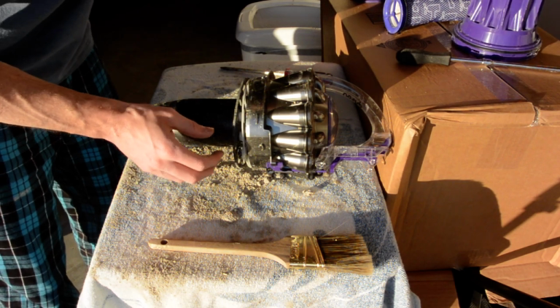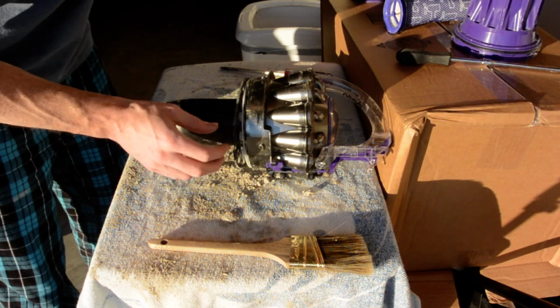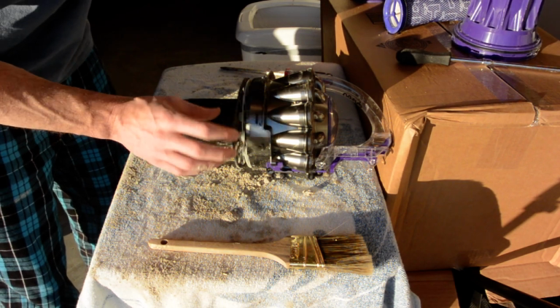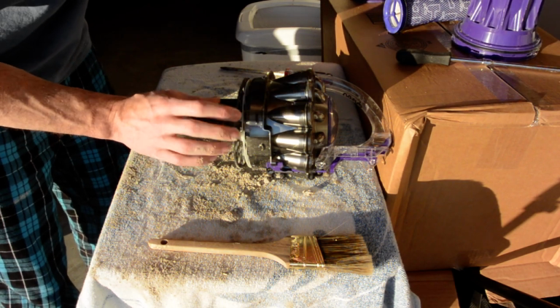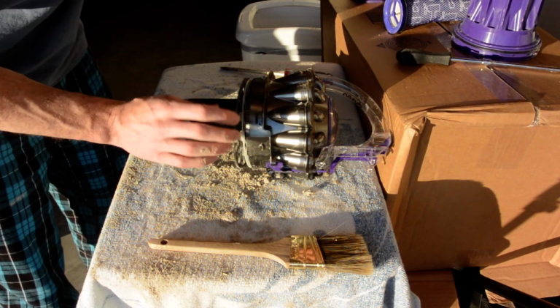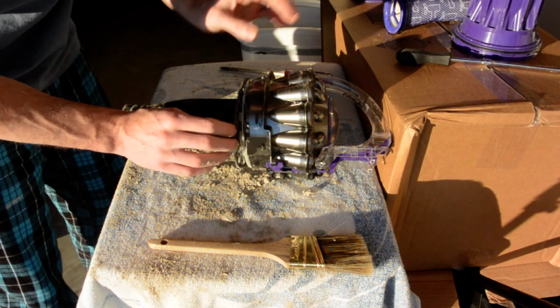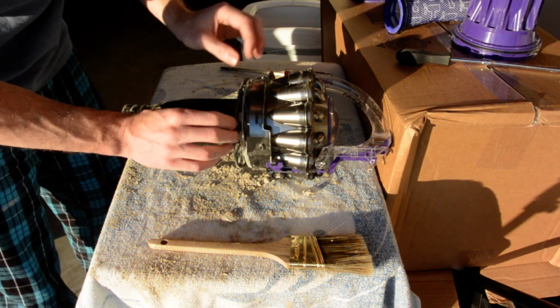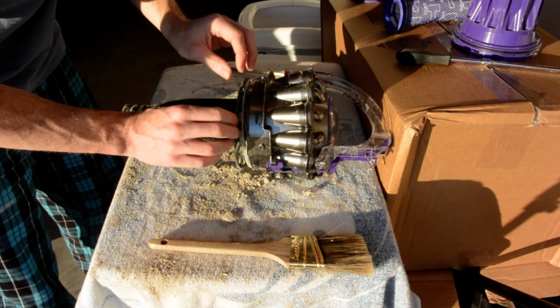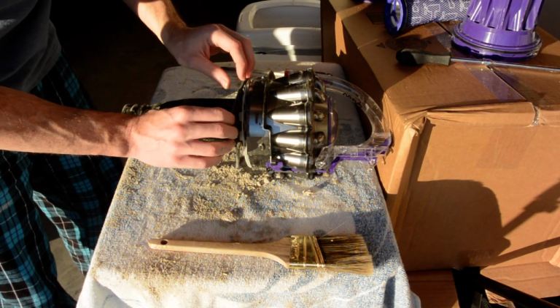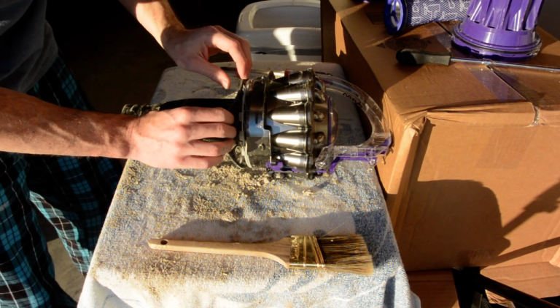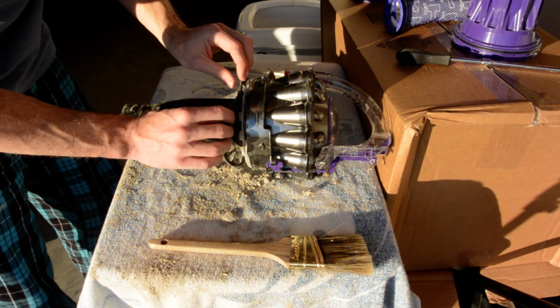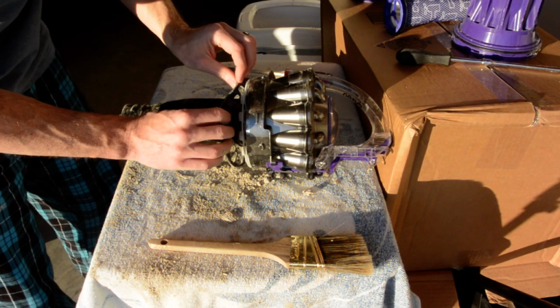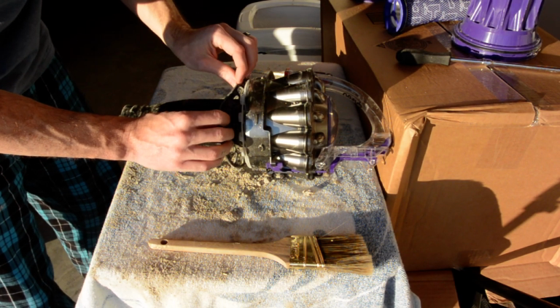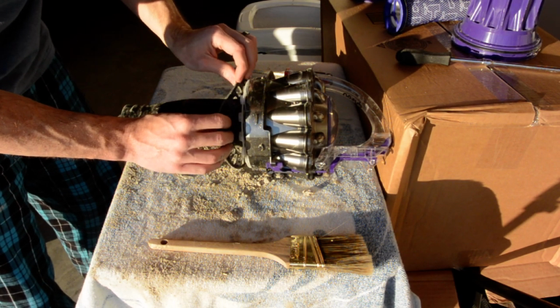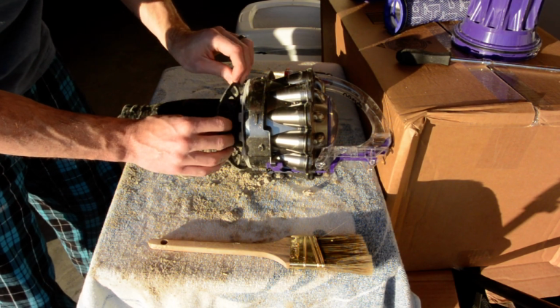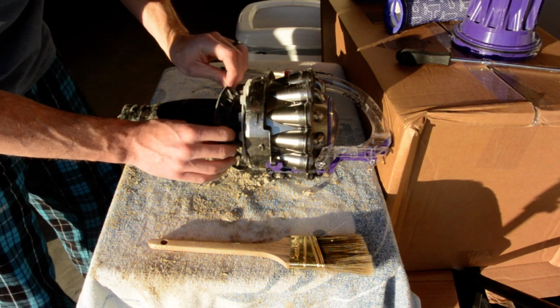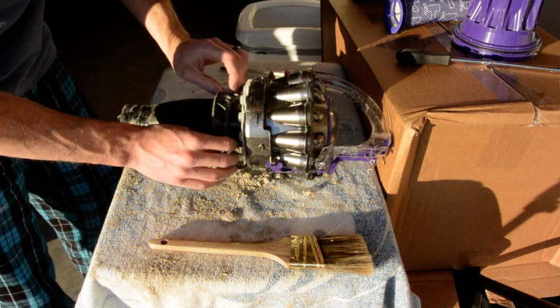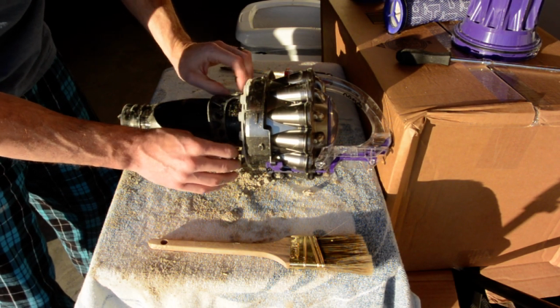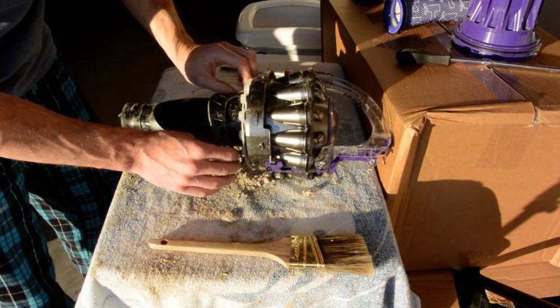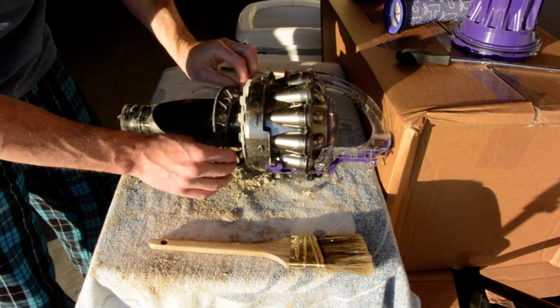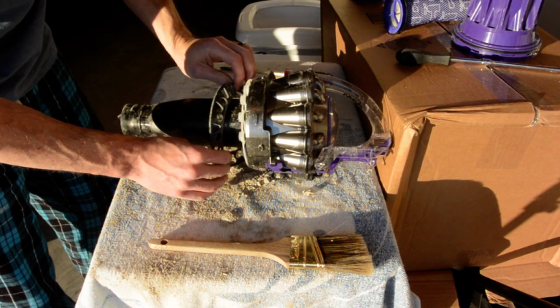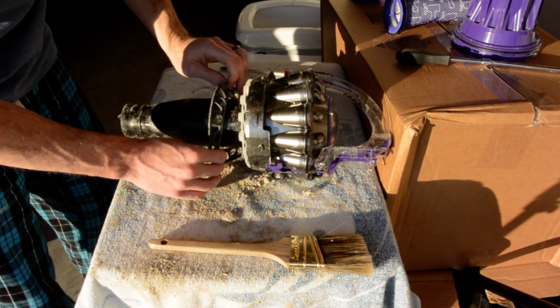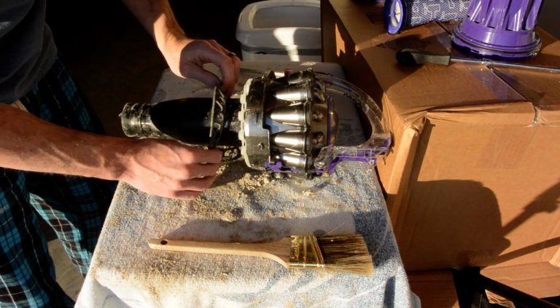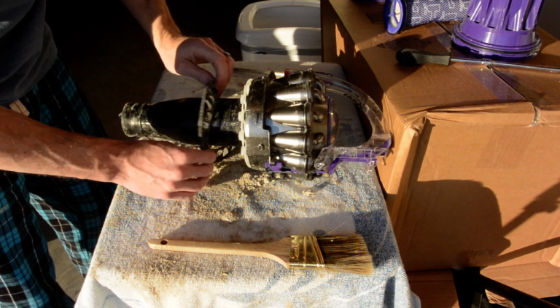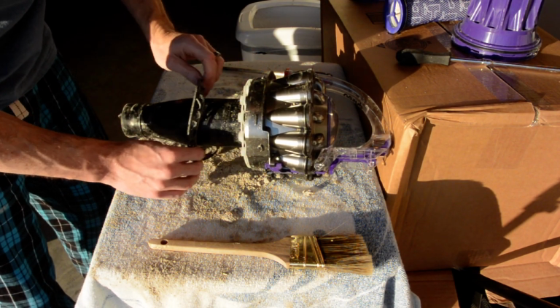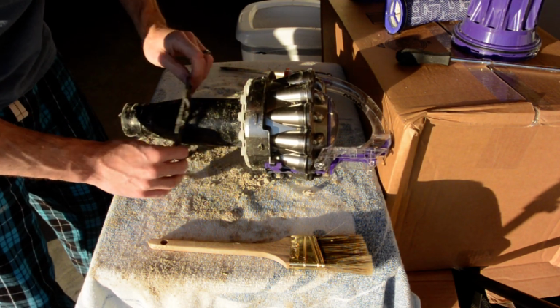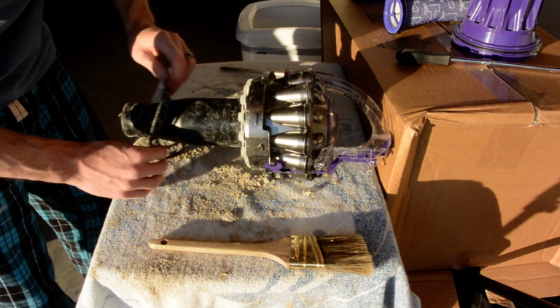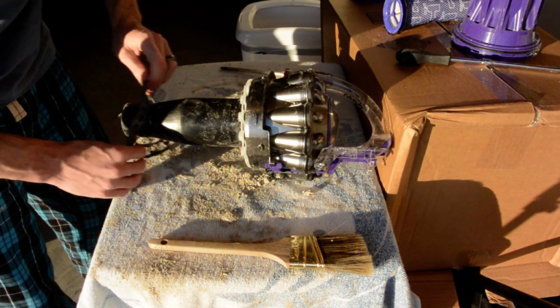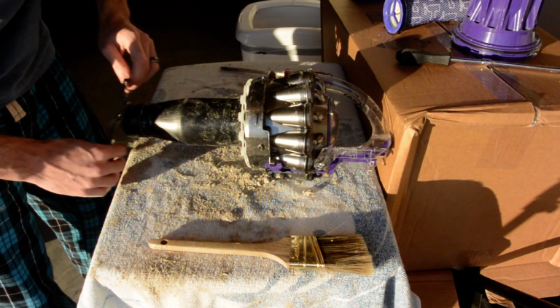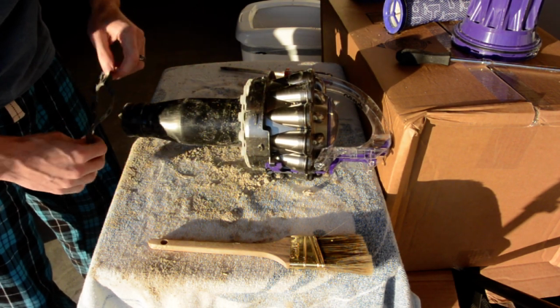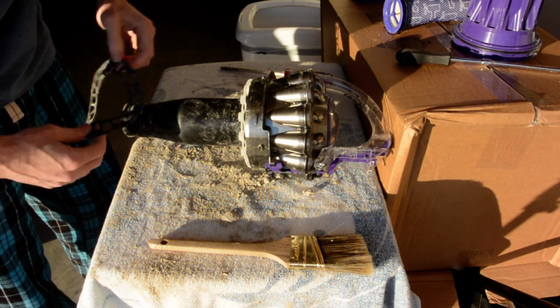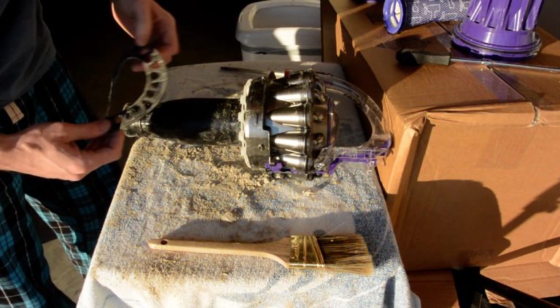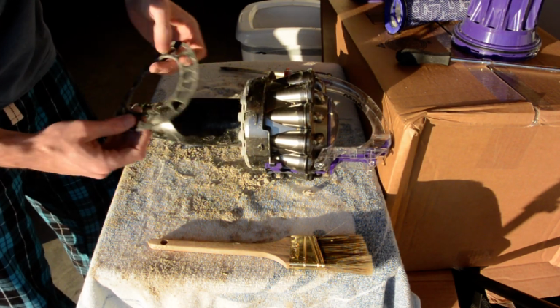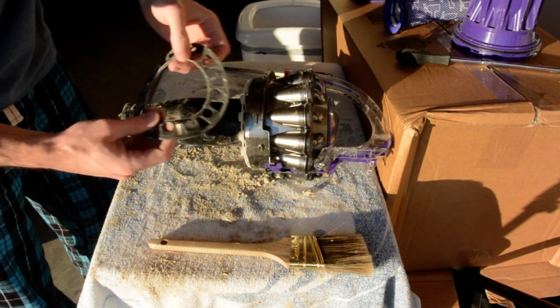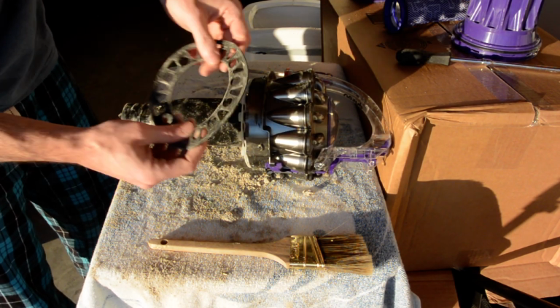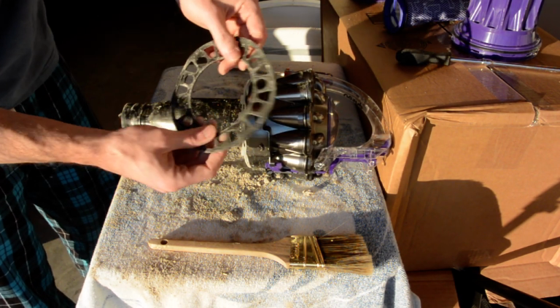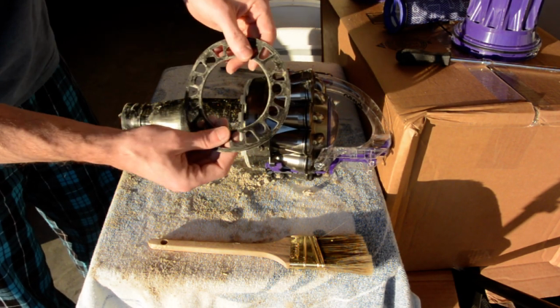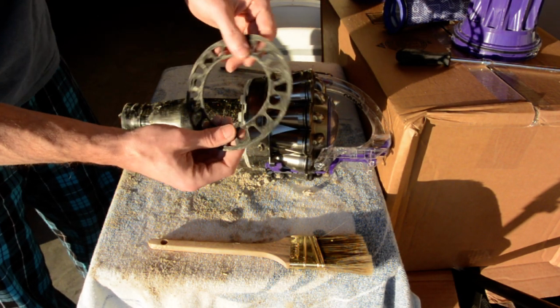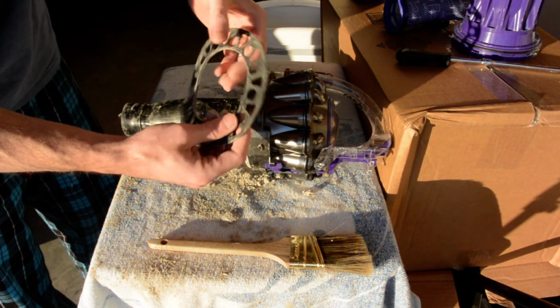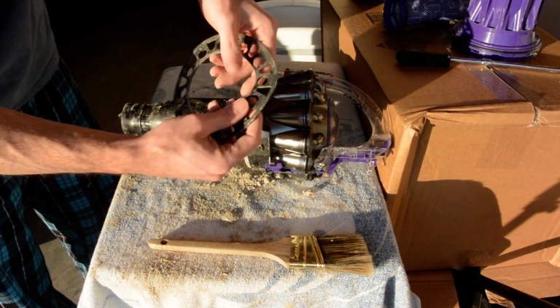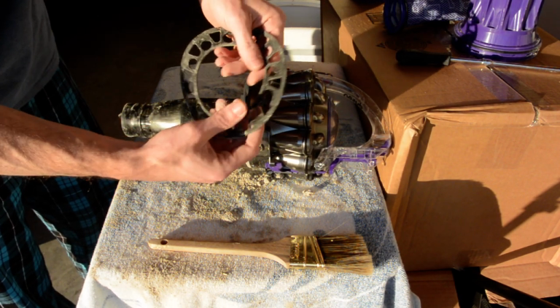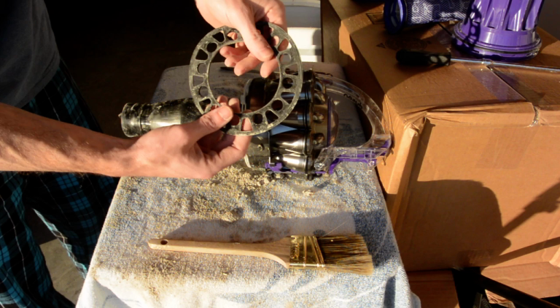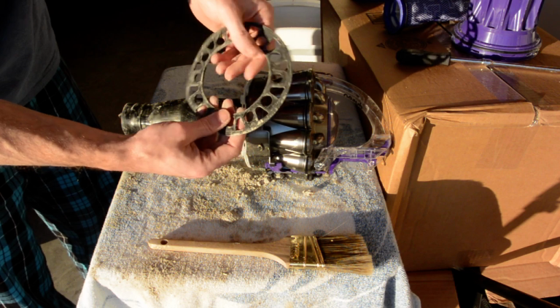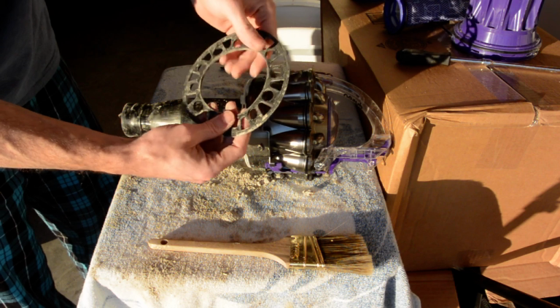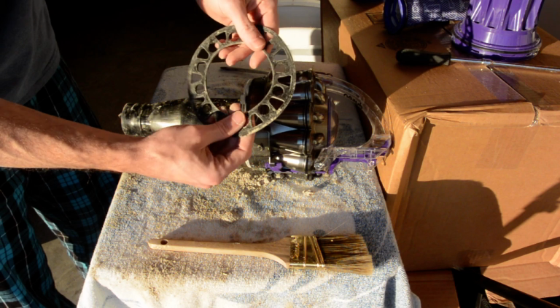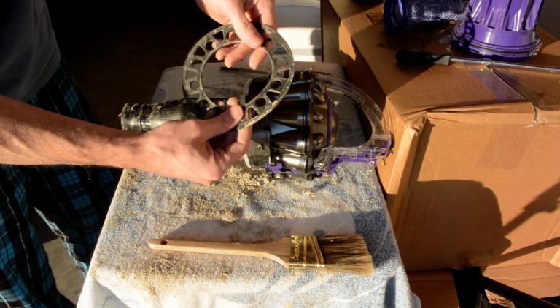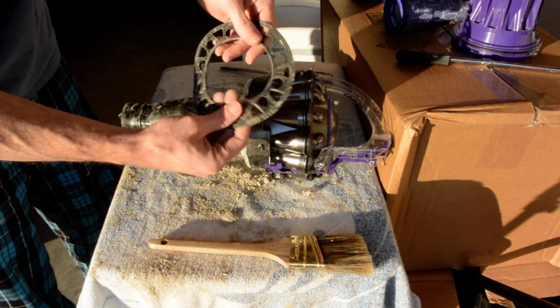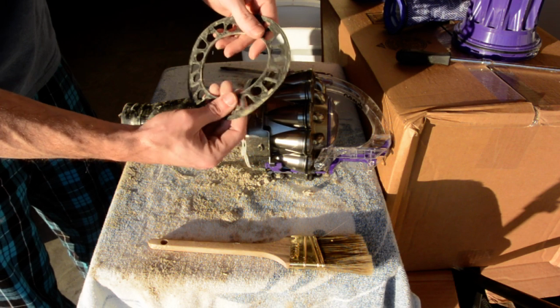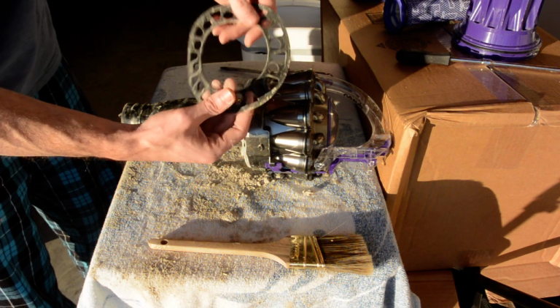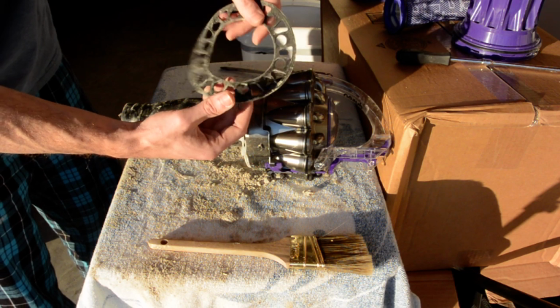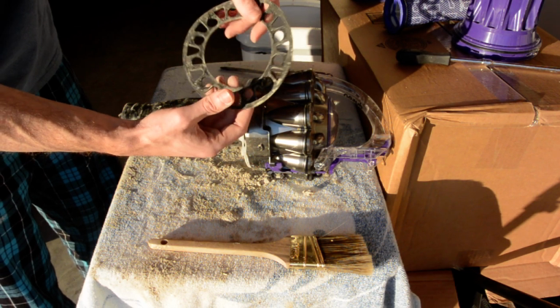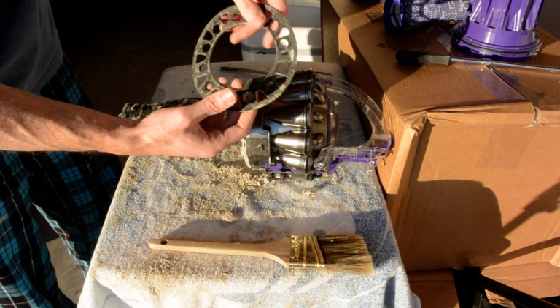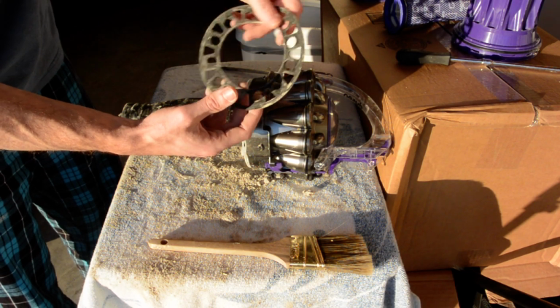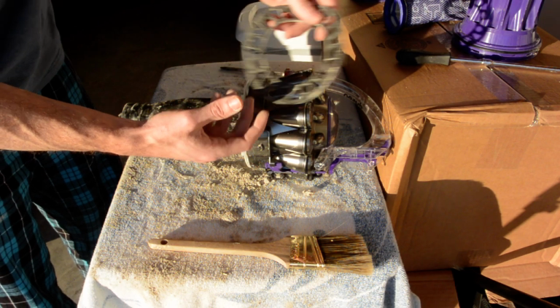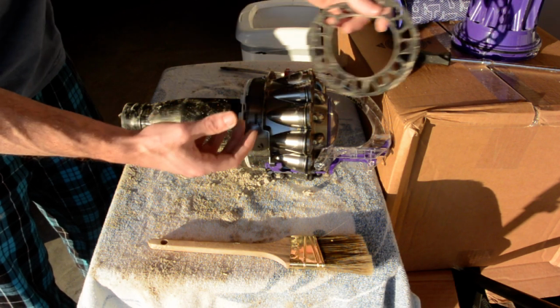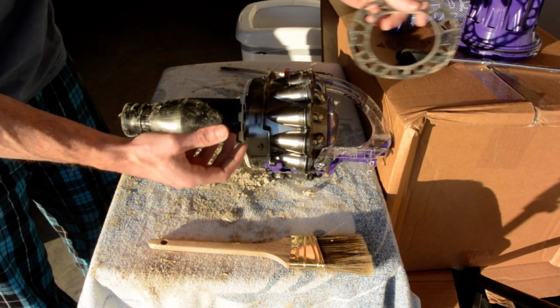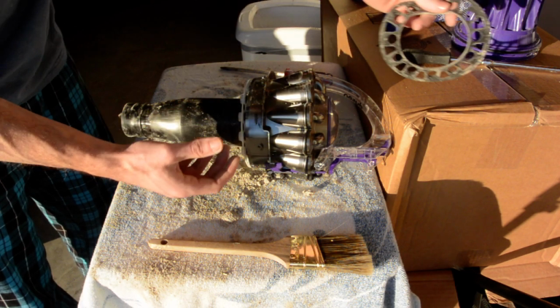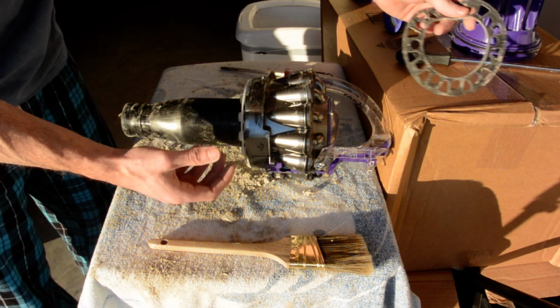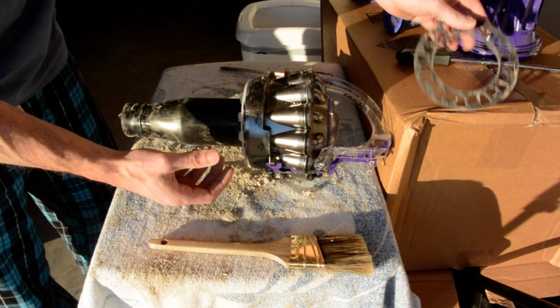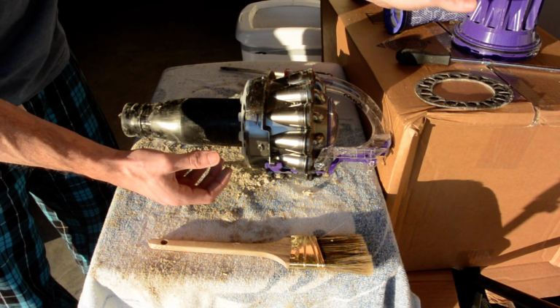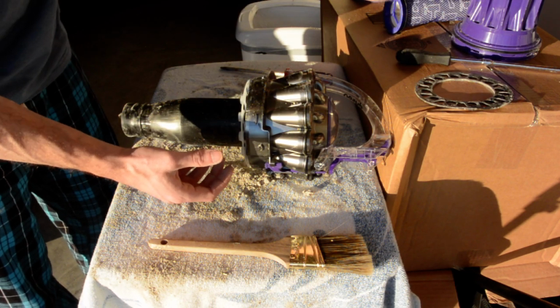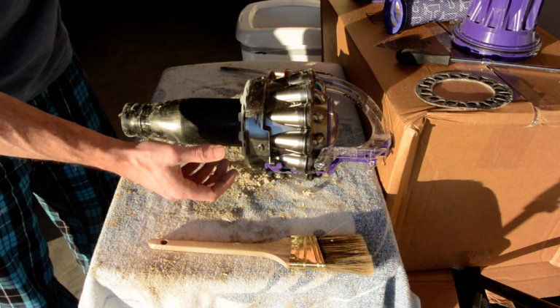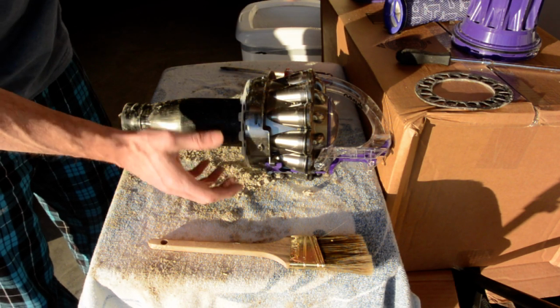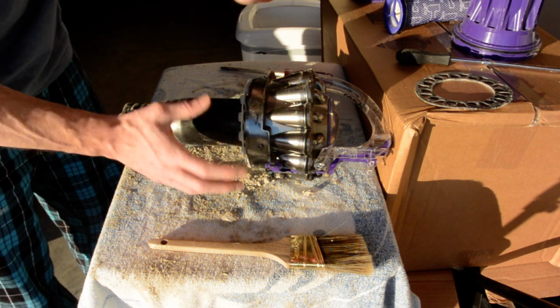The next step is to remove this little filter right here — or an O-ring if you want to call it that. It's very delicate, so be careful with that.